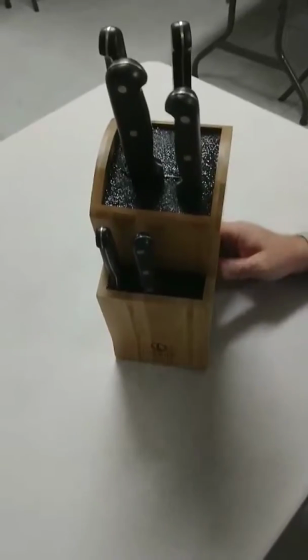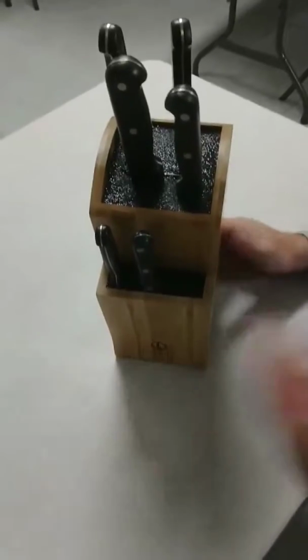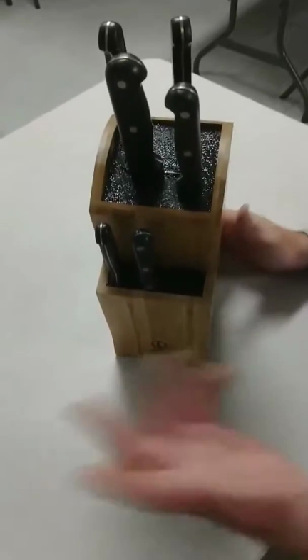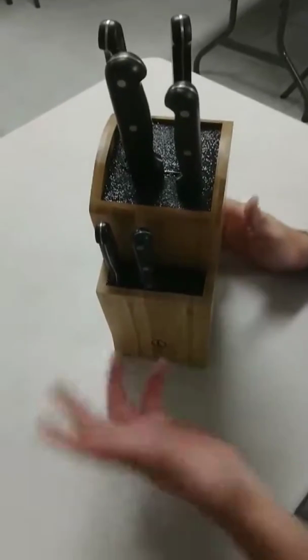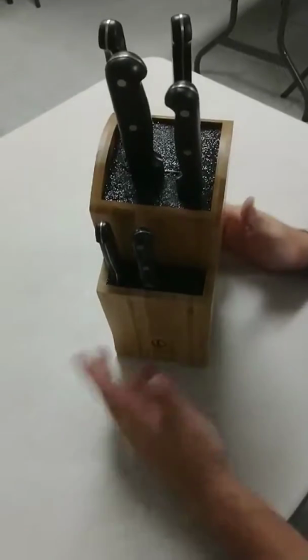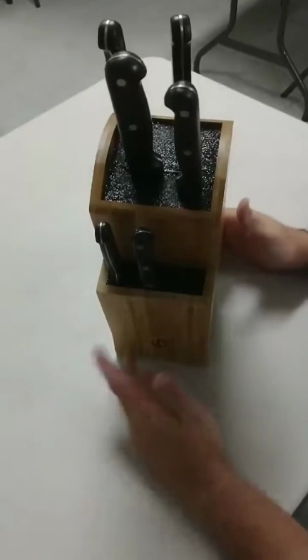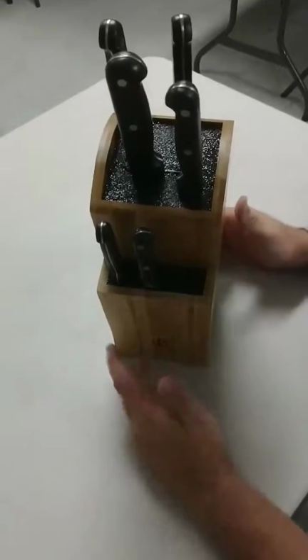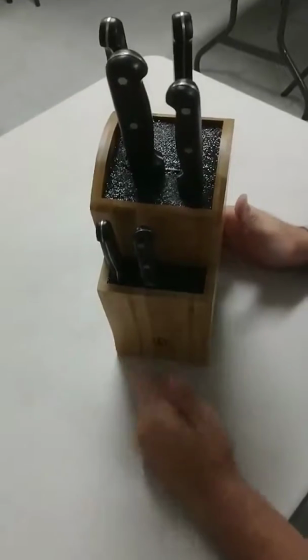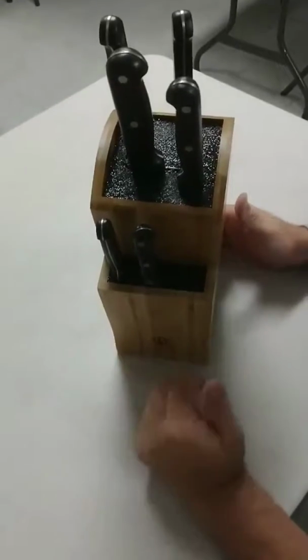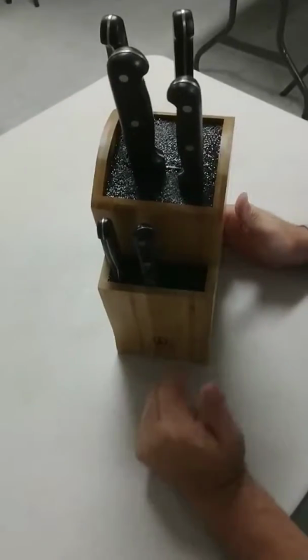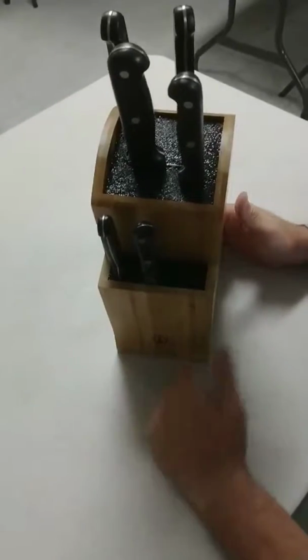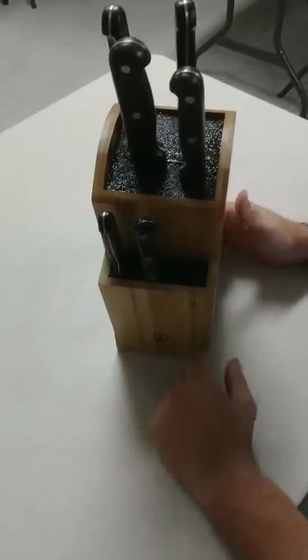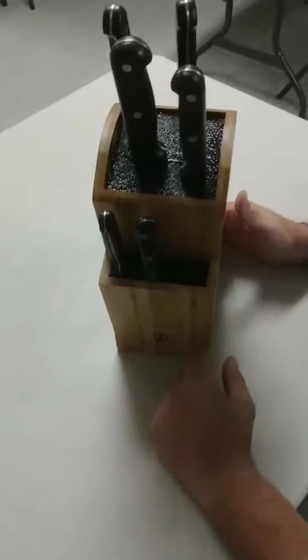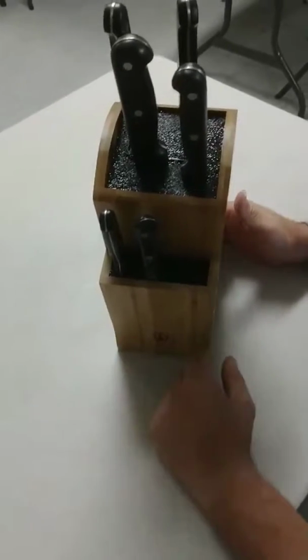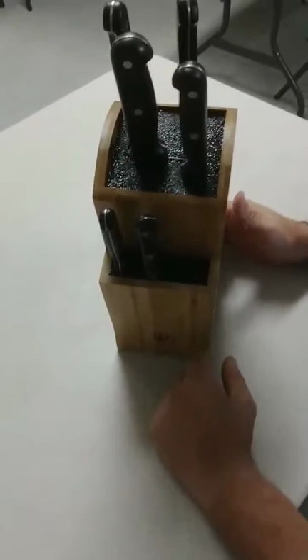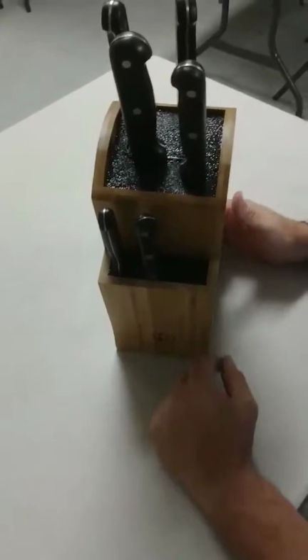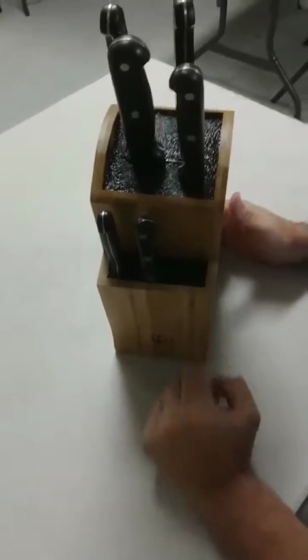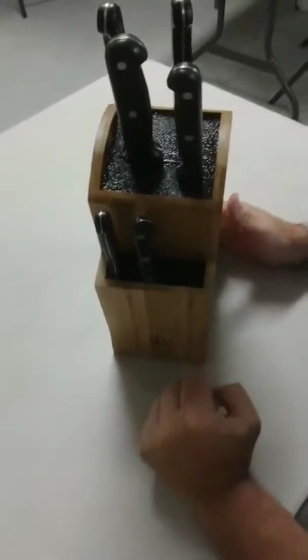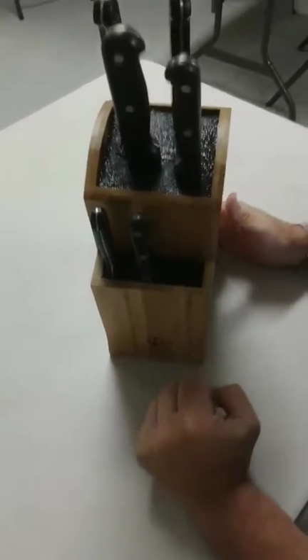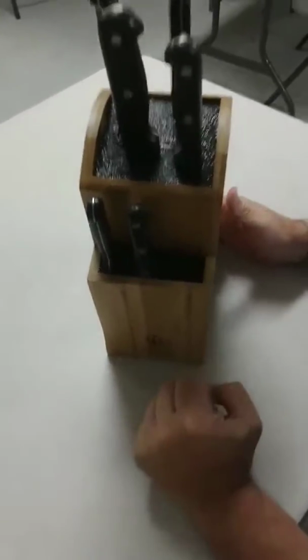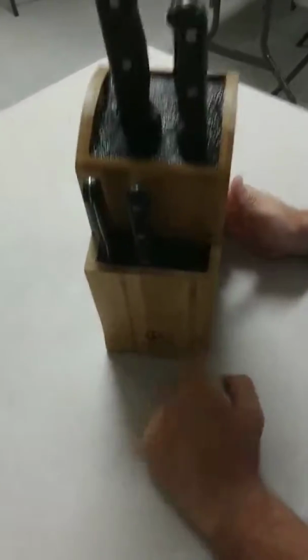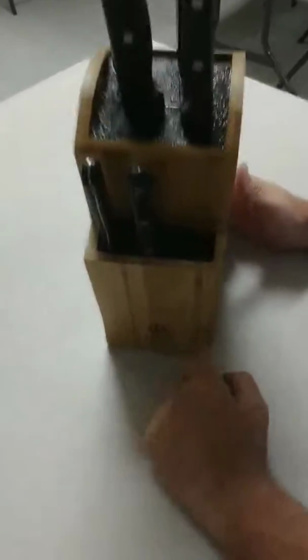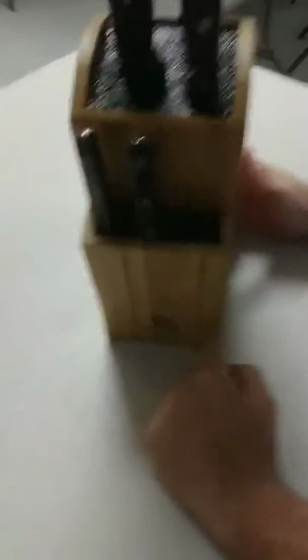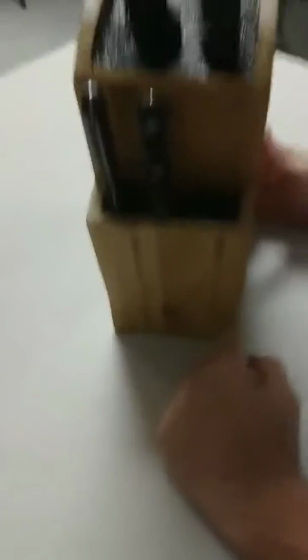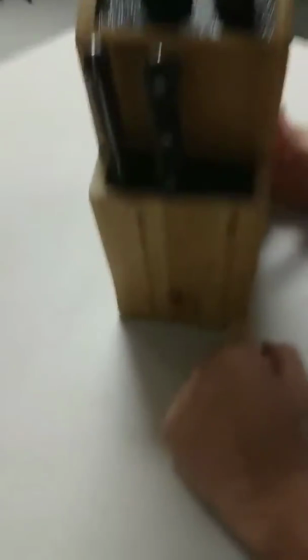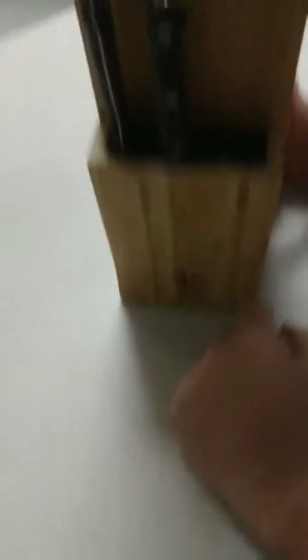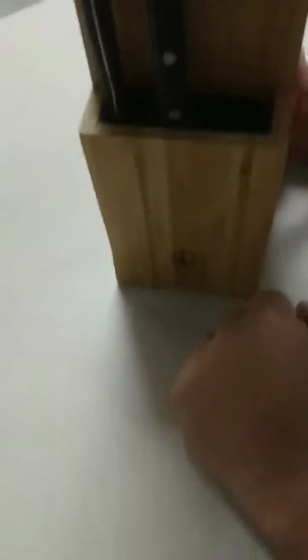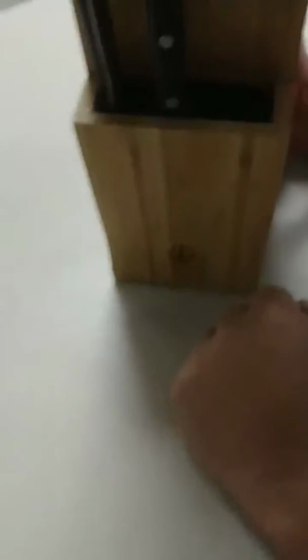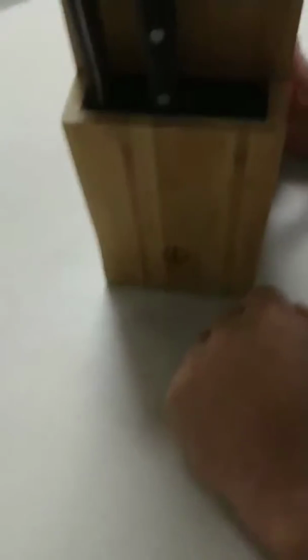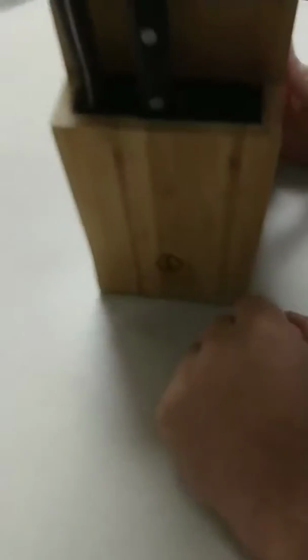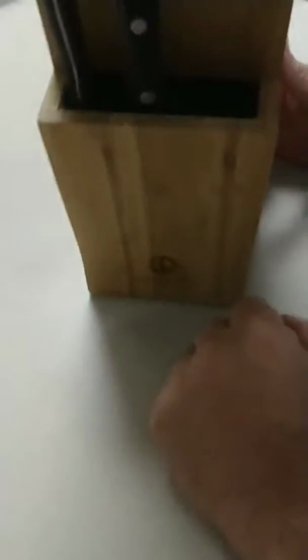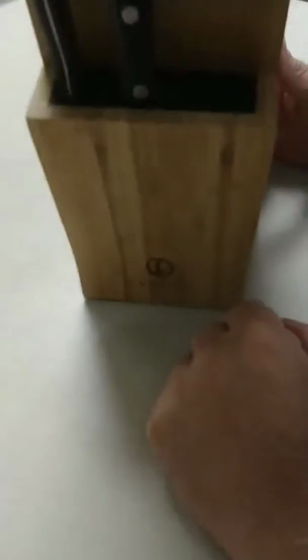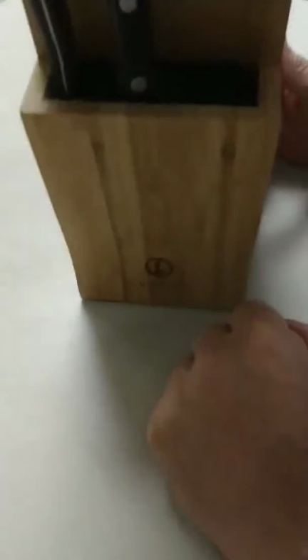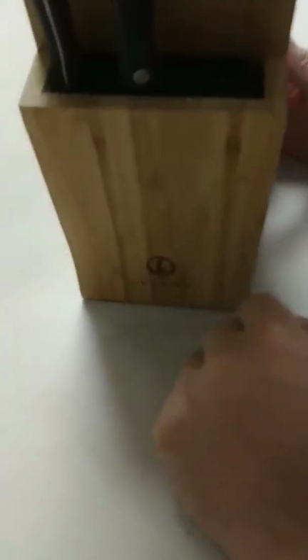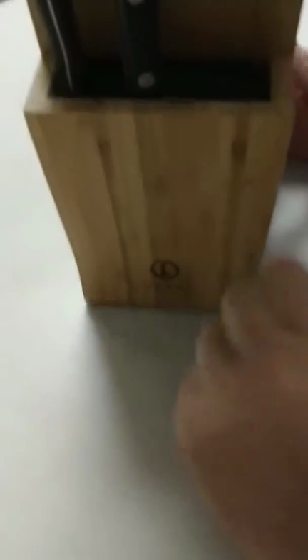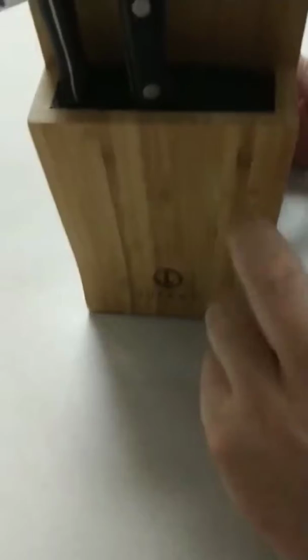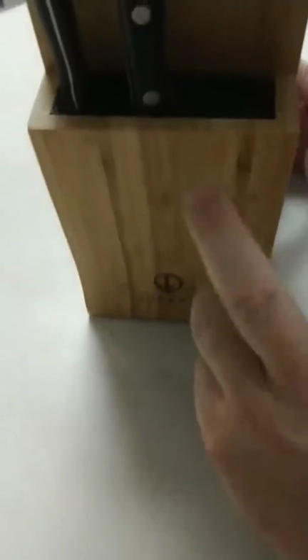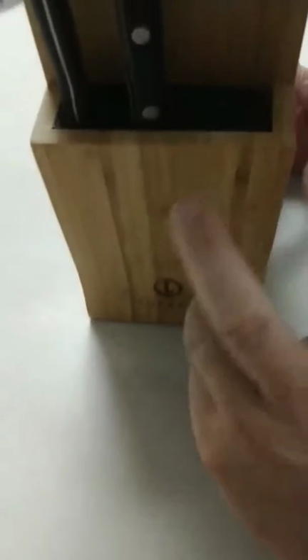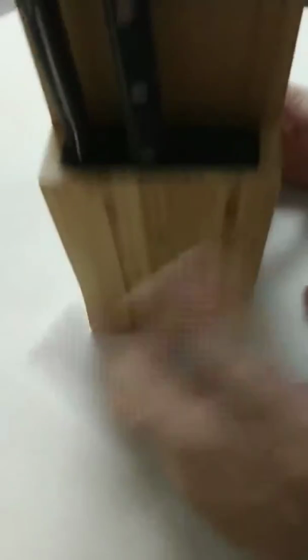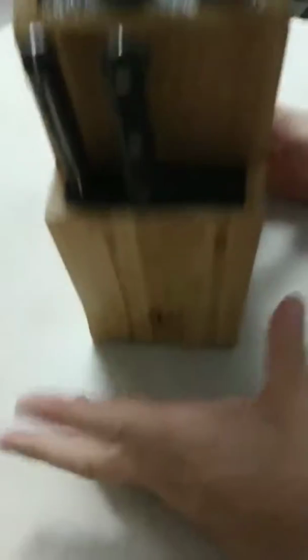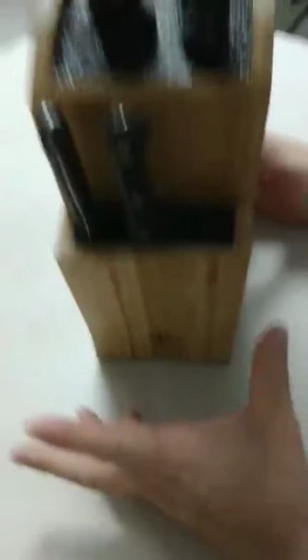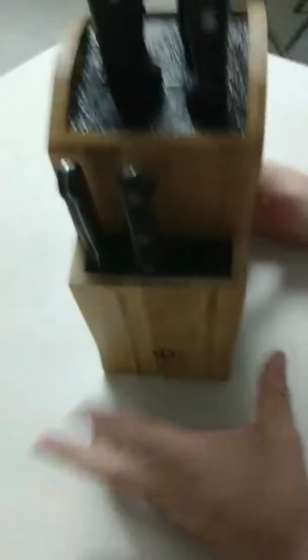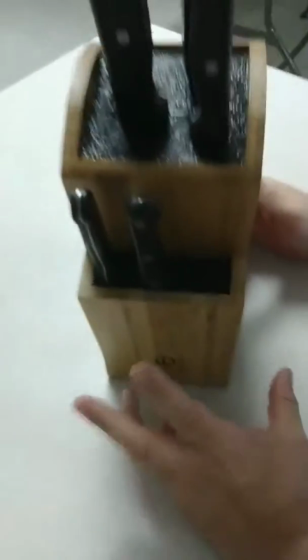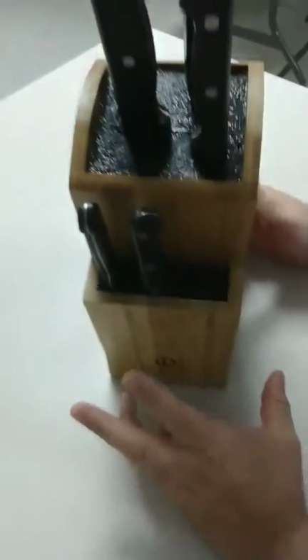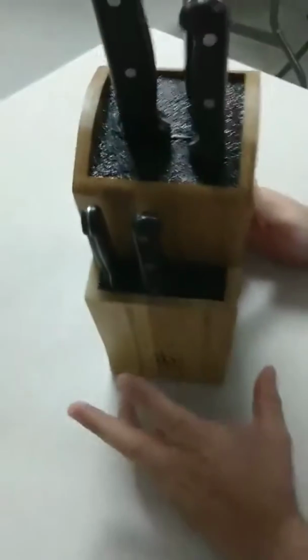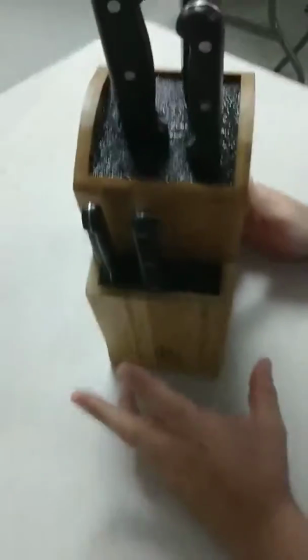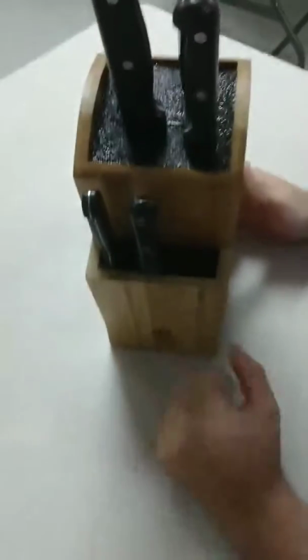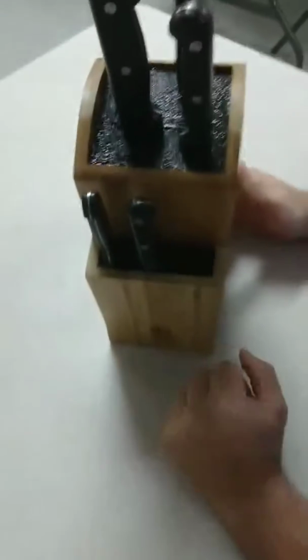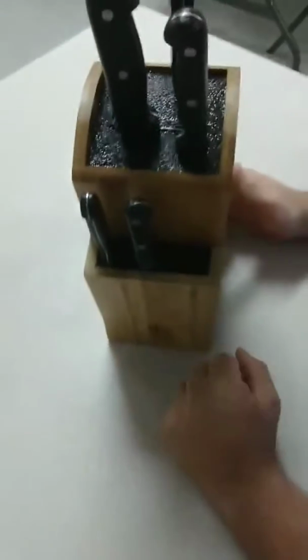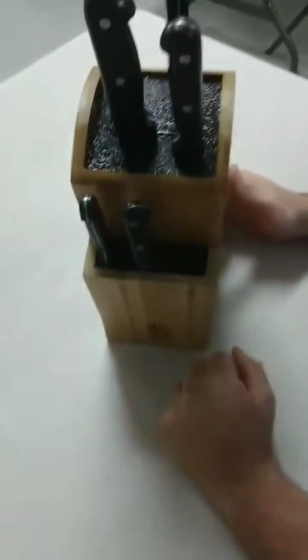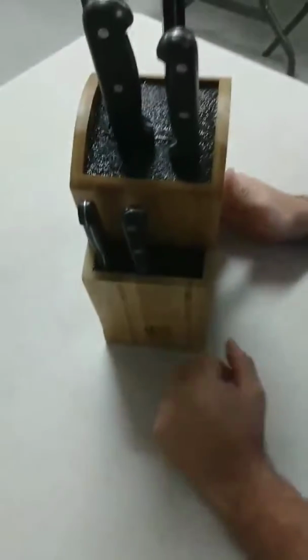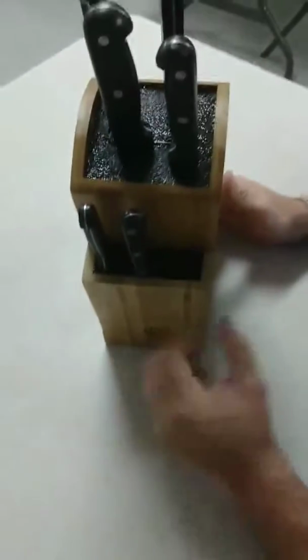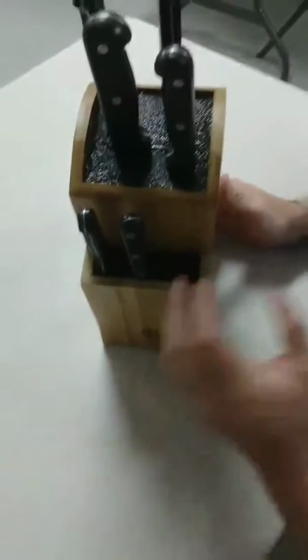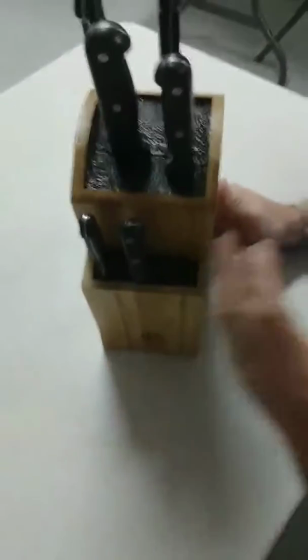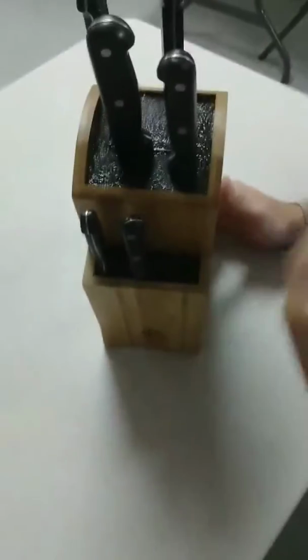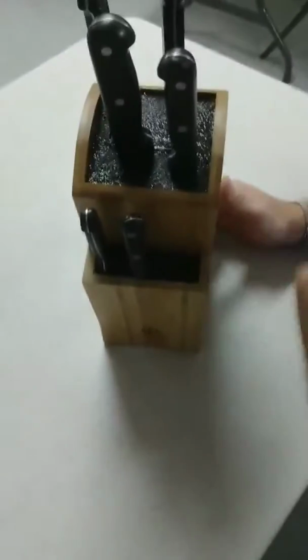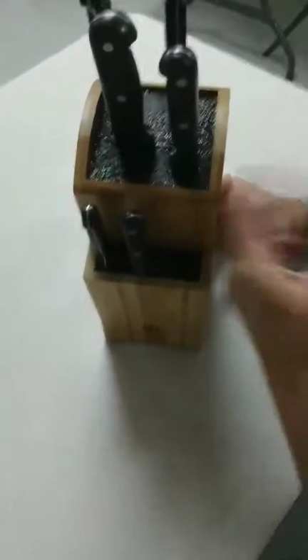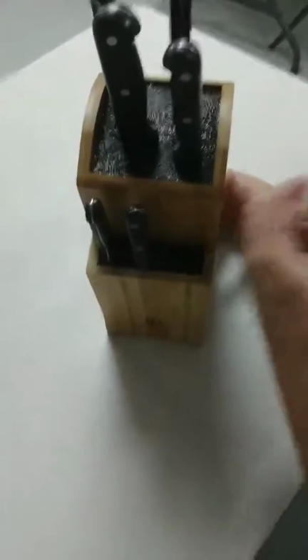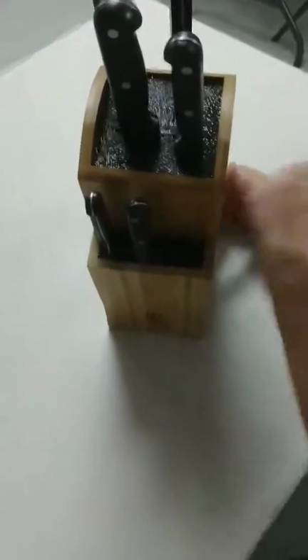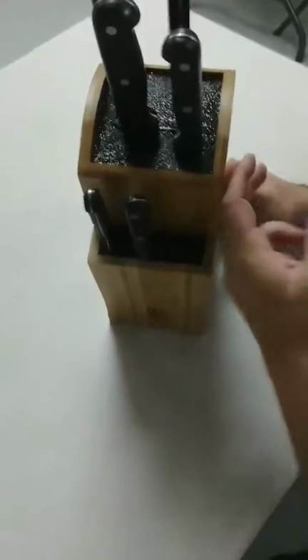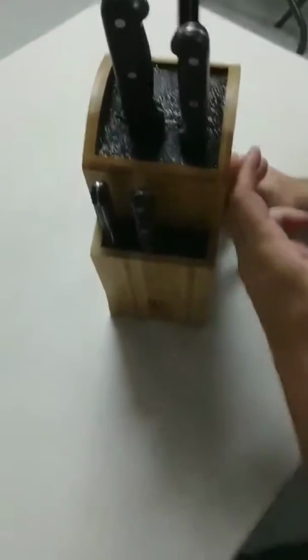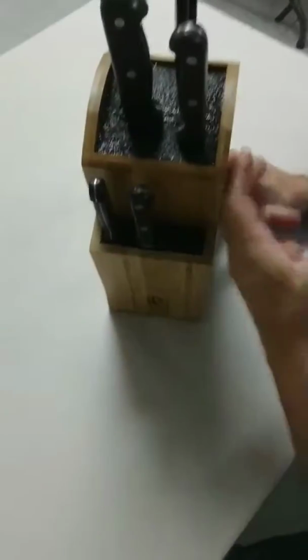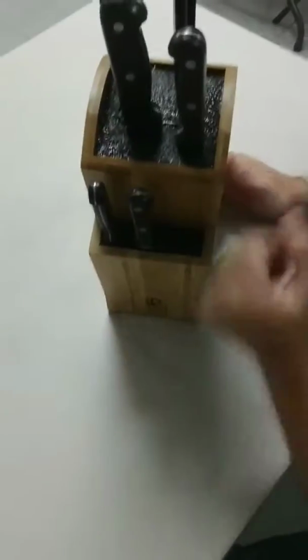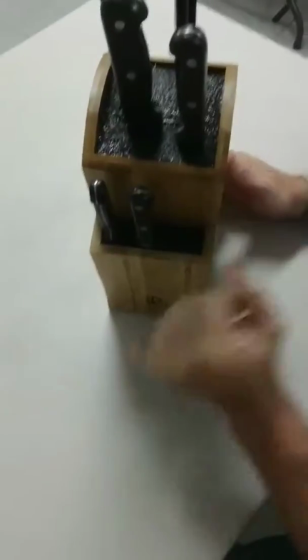Hi, today we're going to do a review of the Luxano Extra Large Knife Holder. It's made out of bamboo.